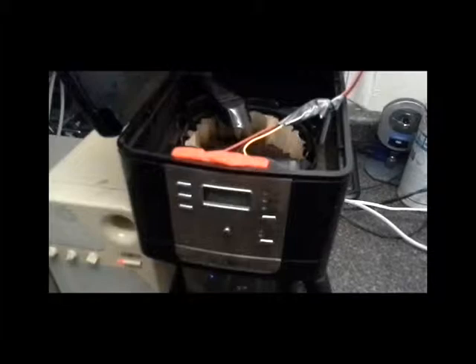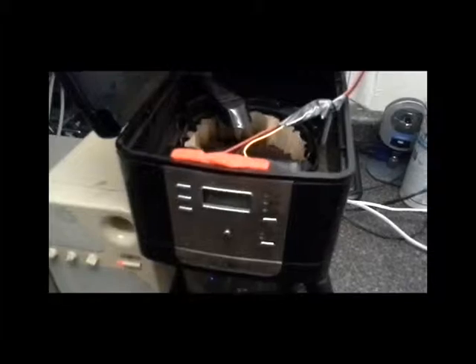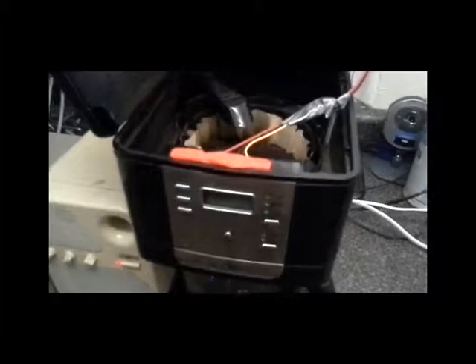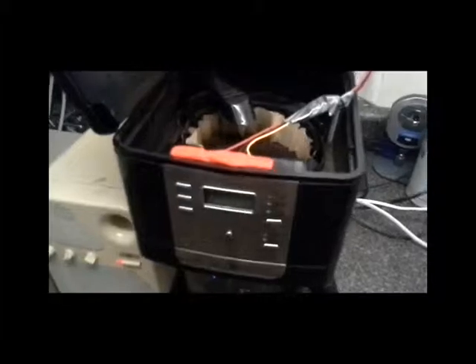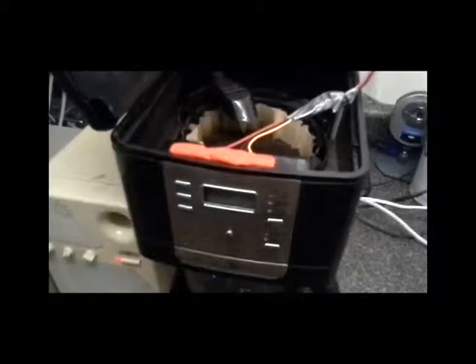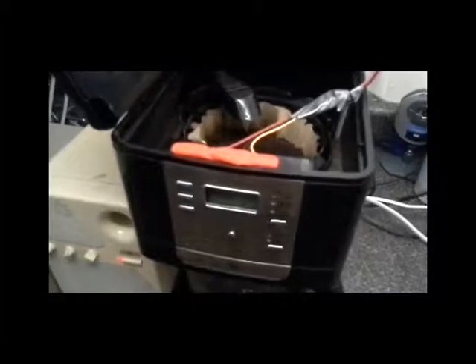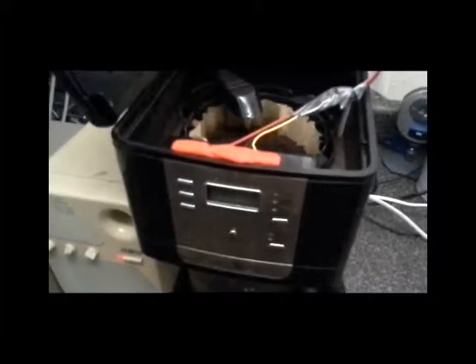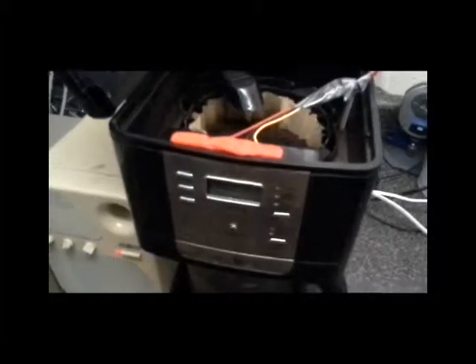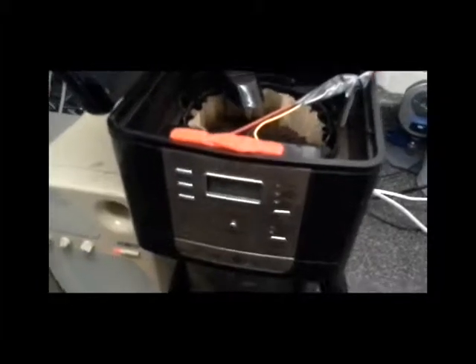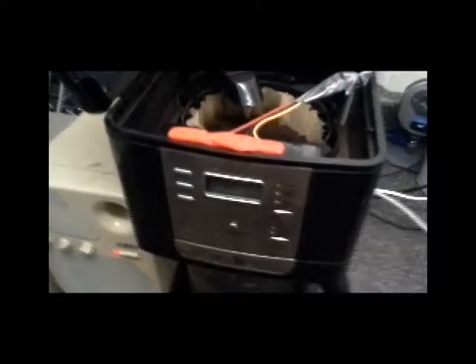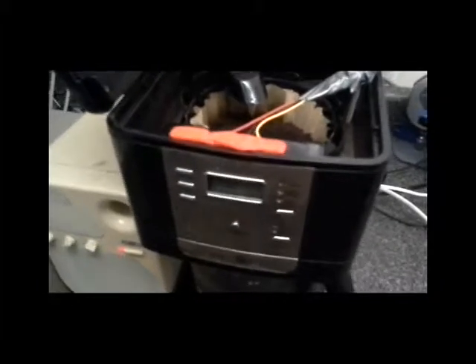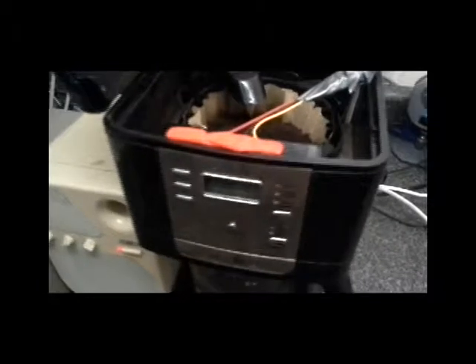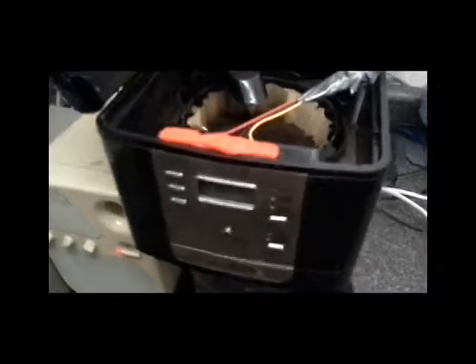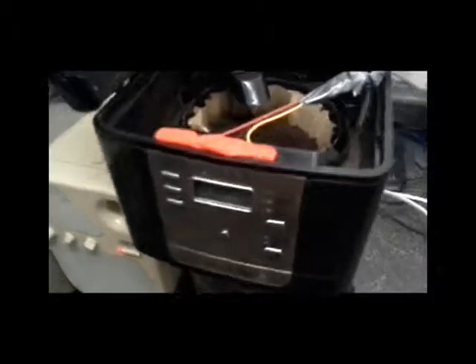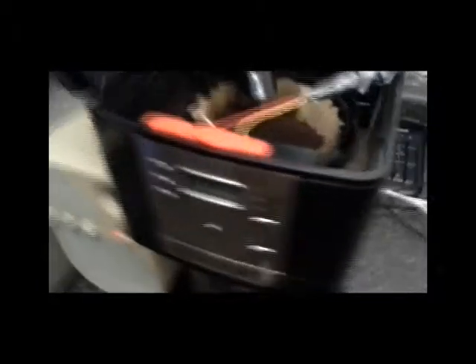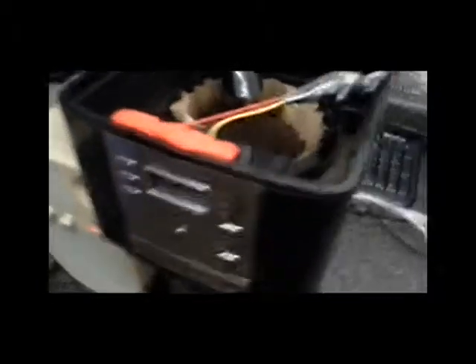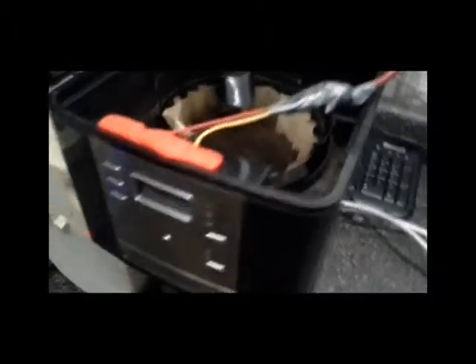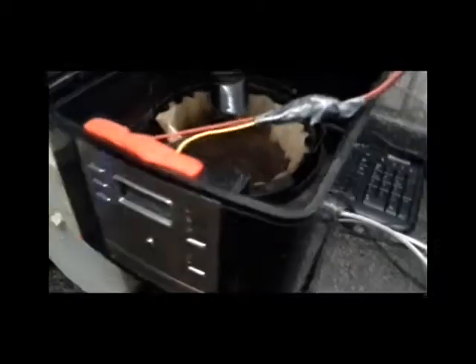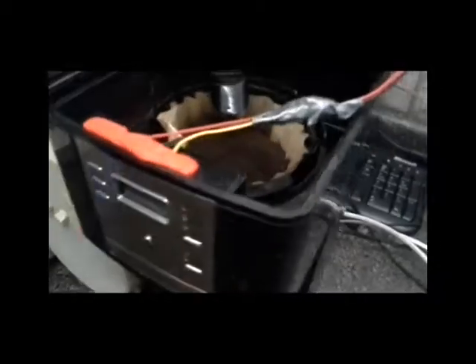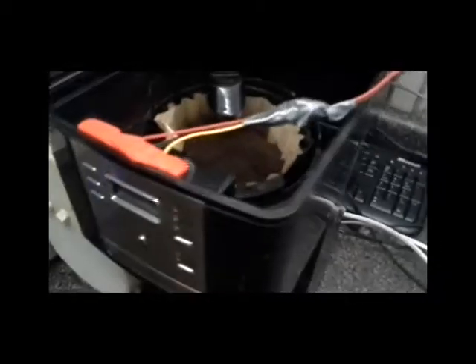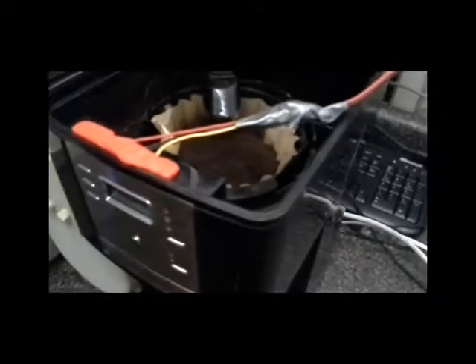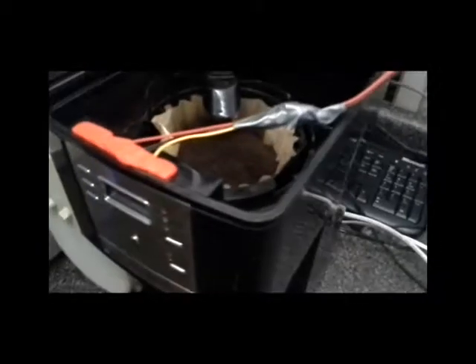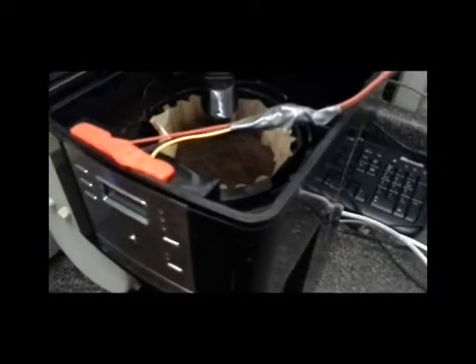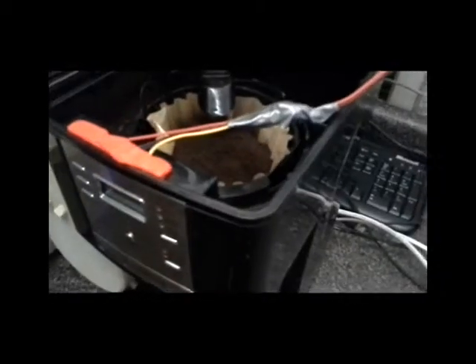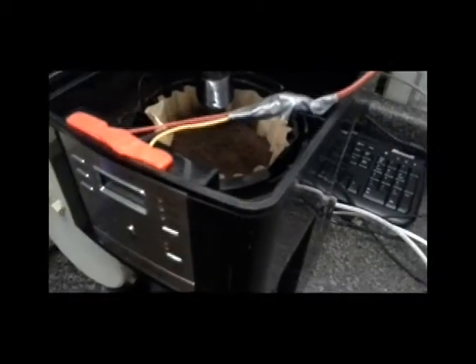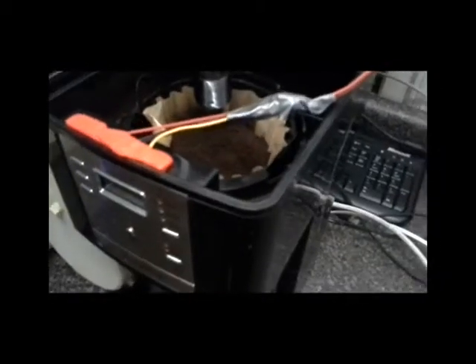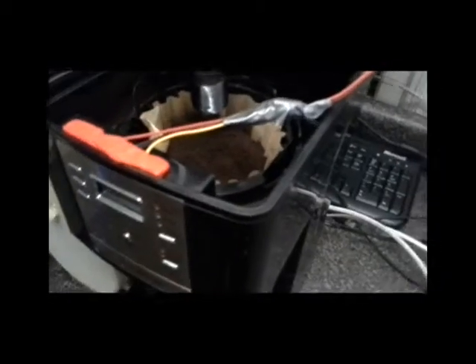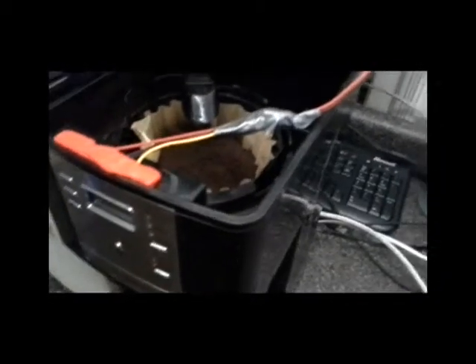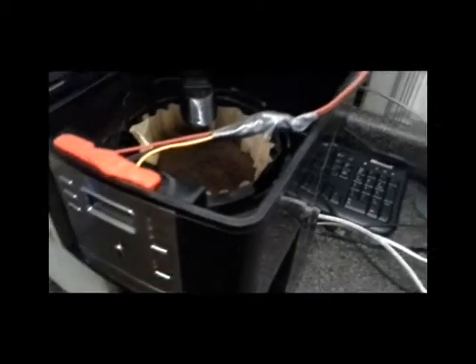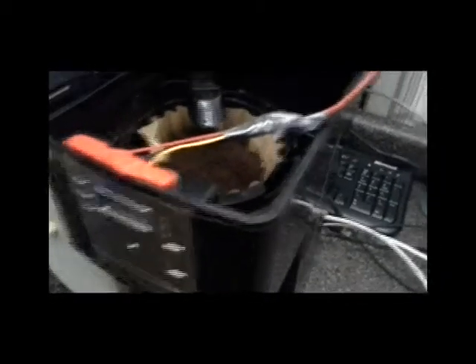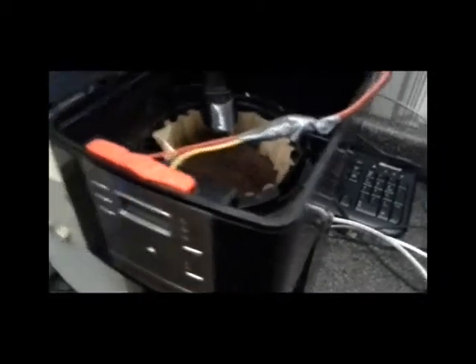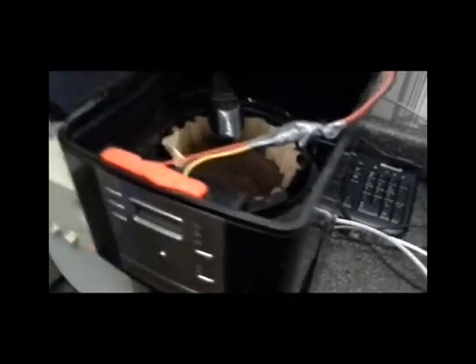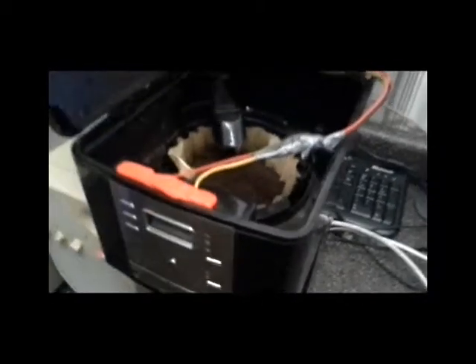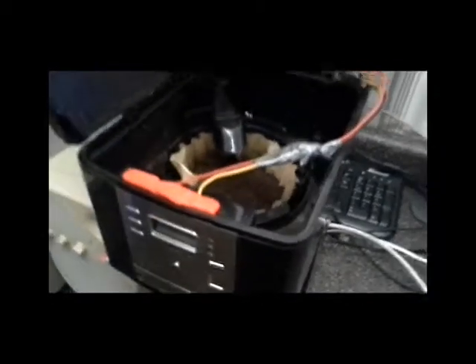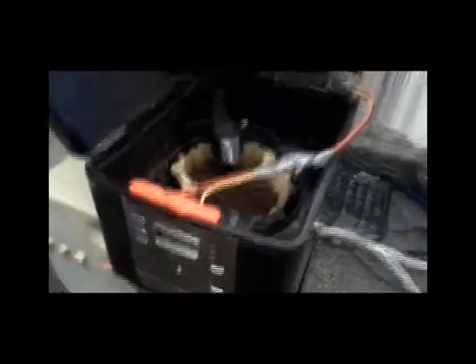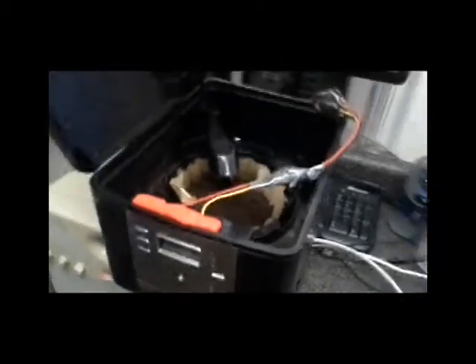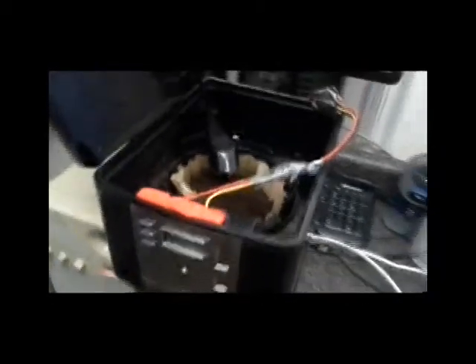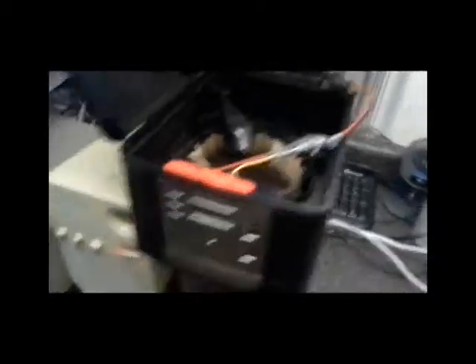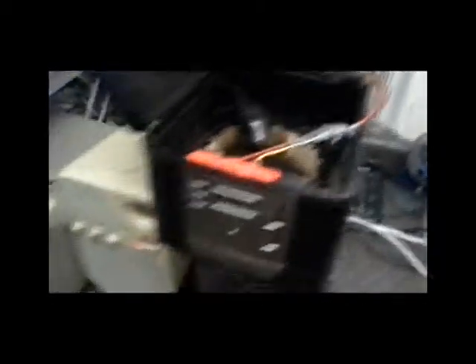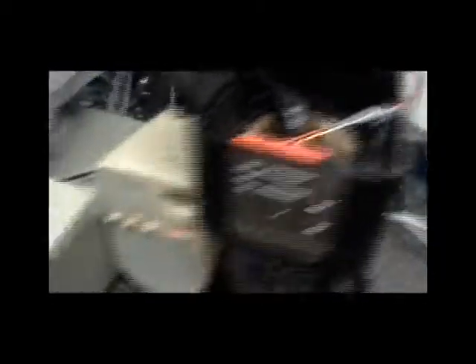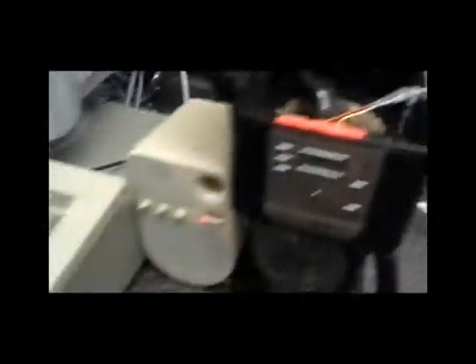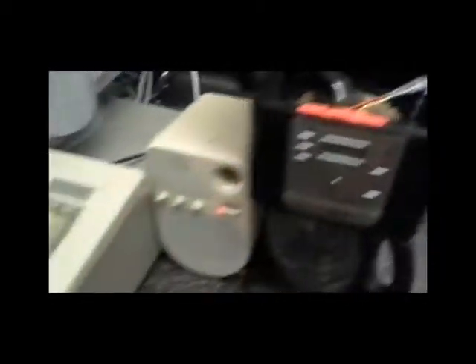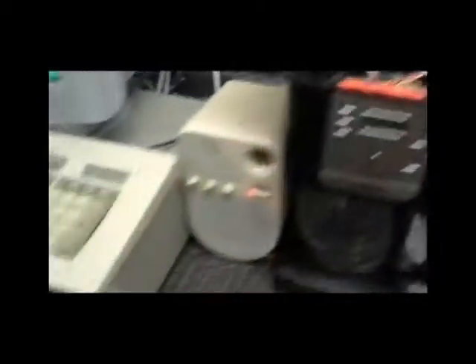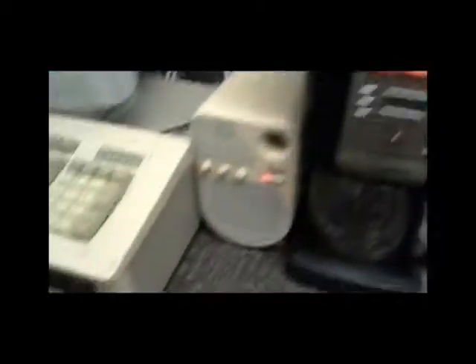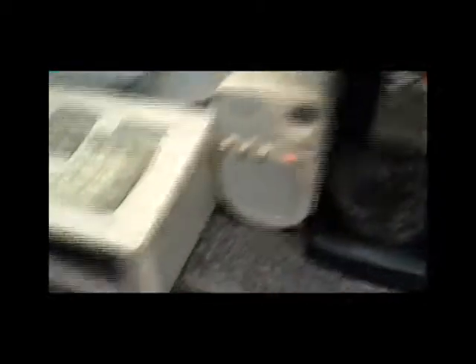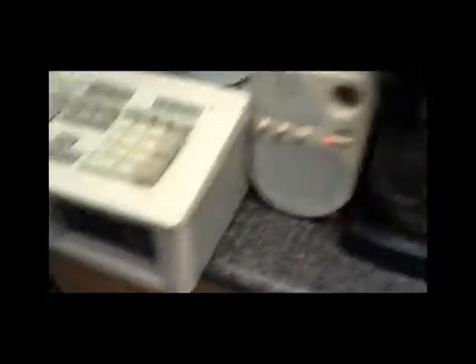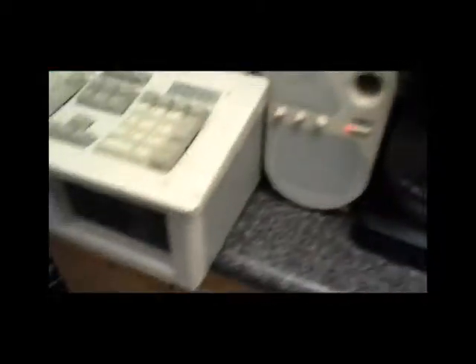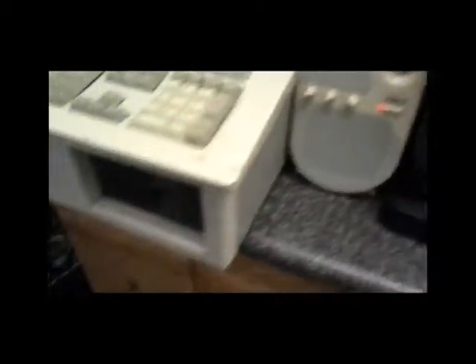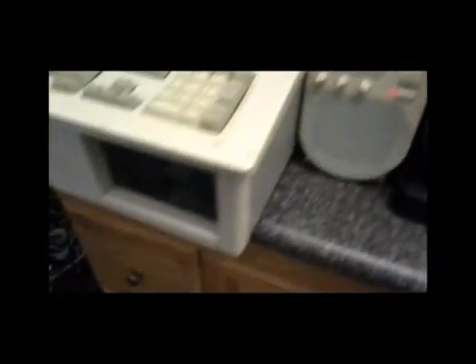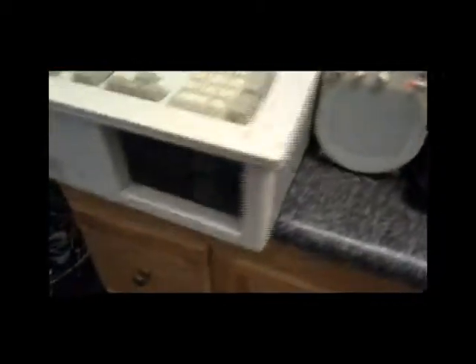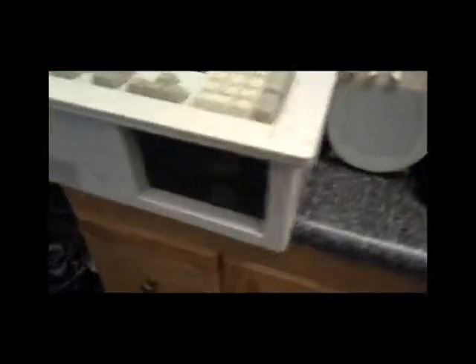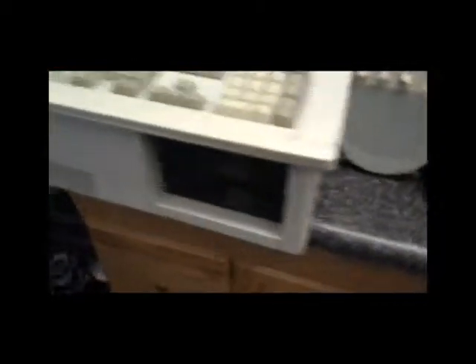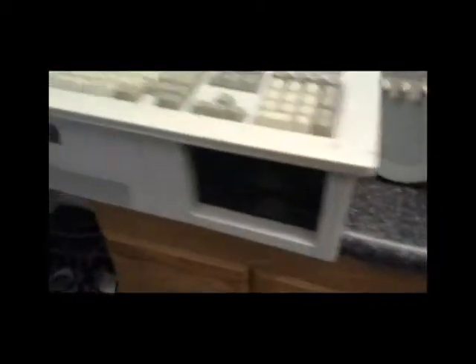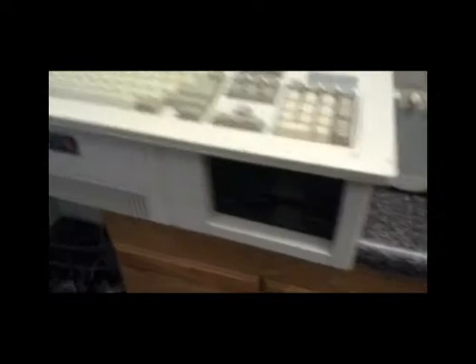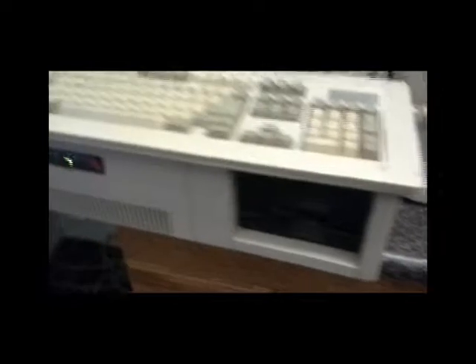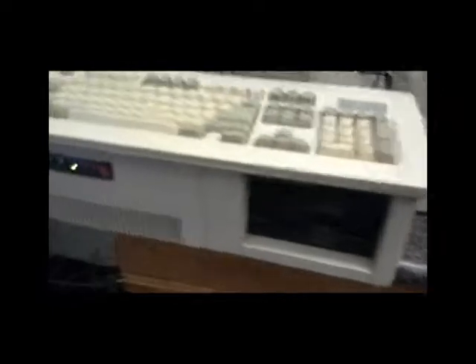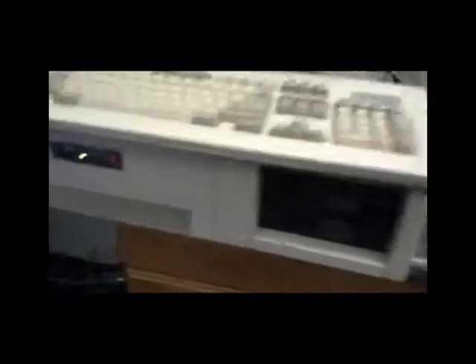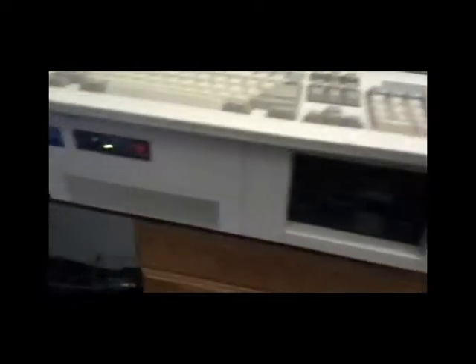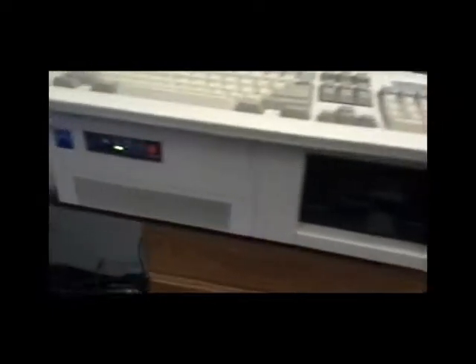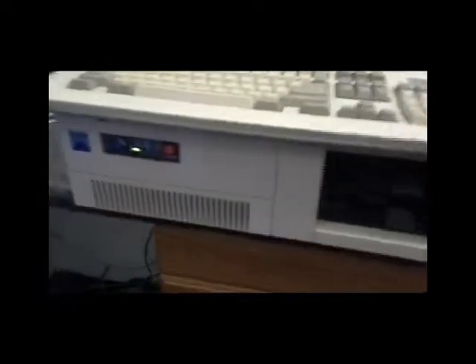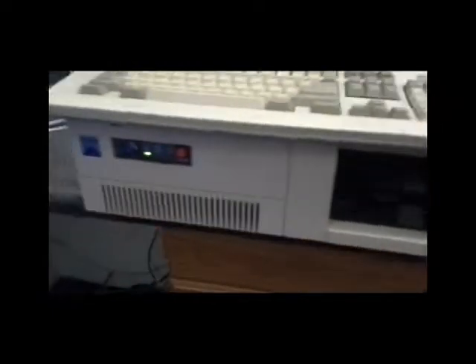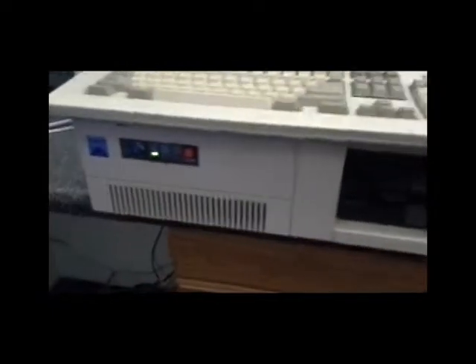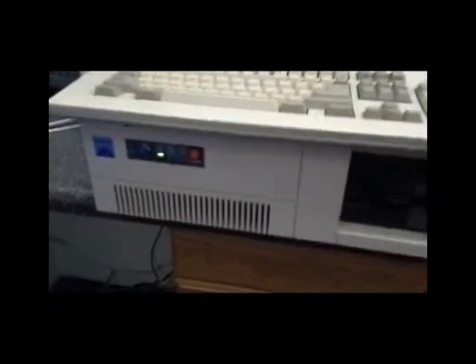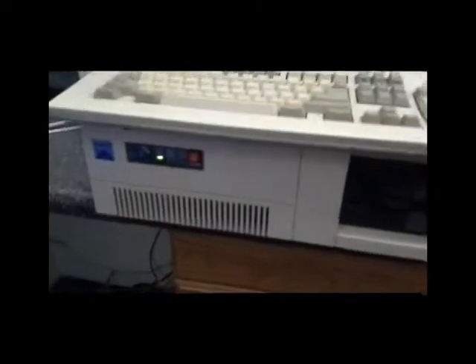All right, here we see the wiring harness going into the Misha Bot 5000, which is actually an IBM 8088.